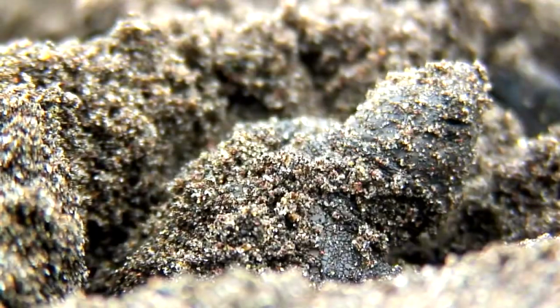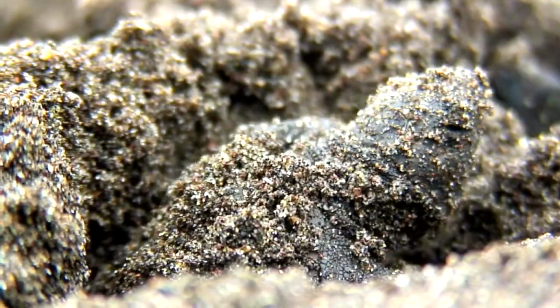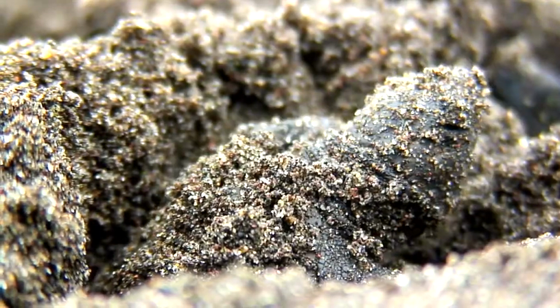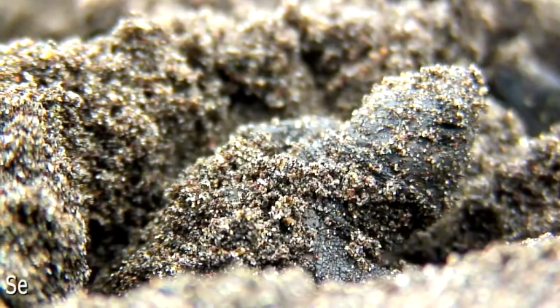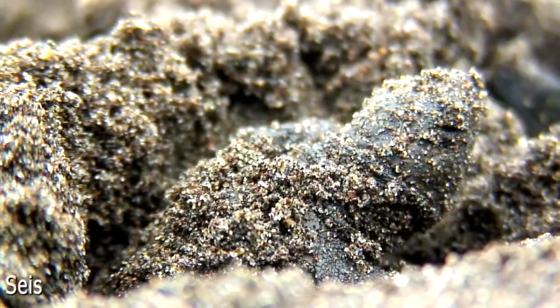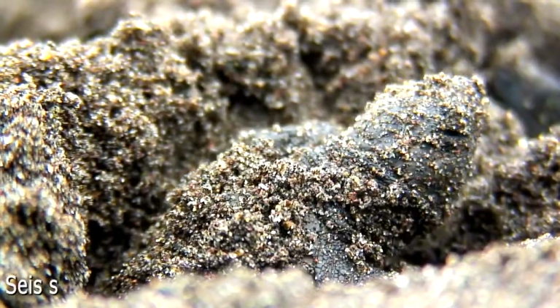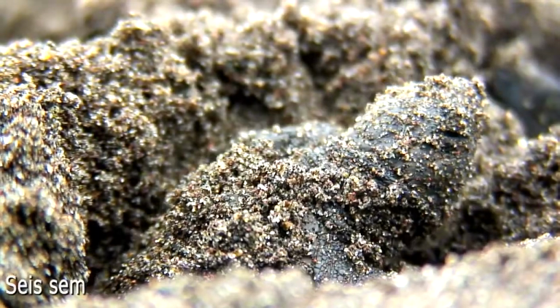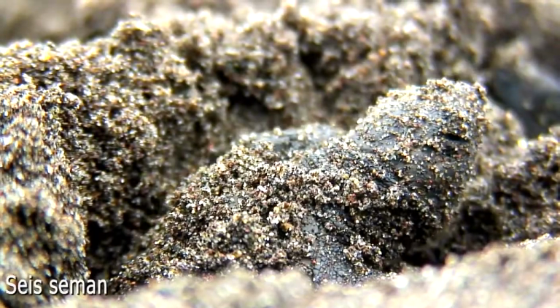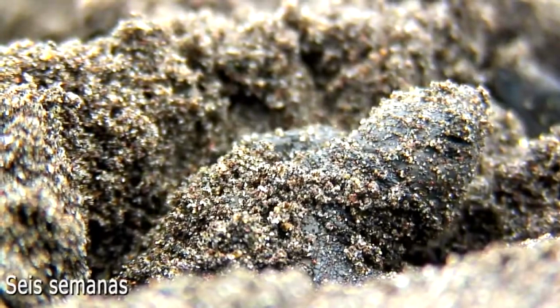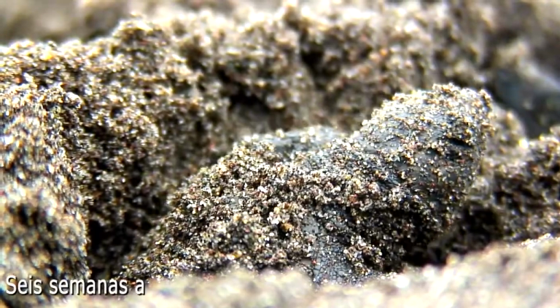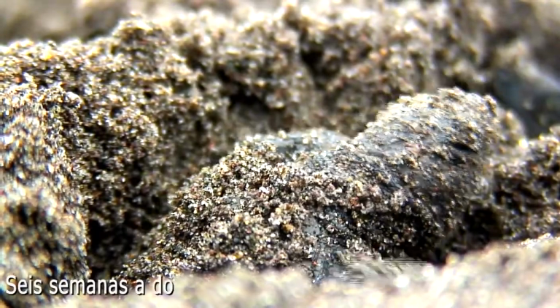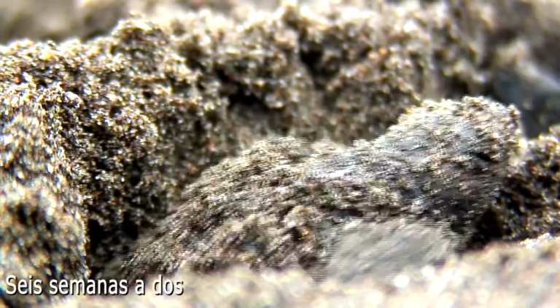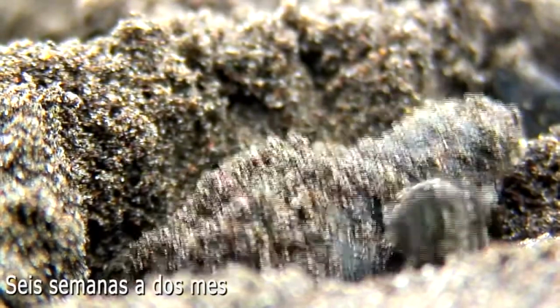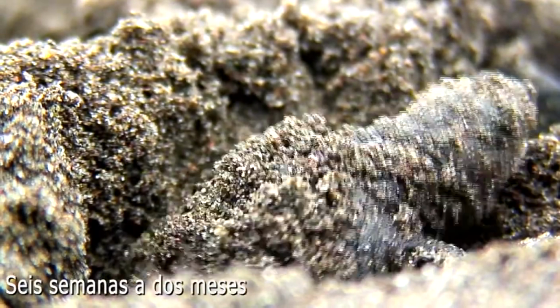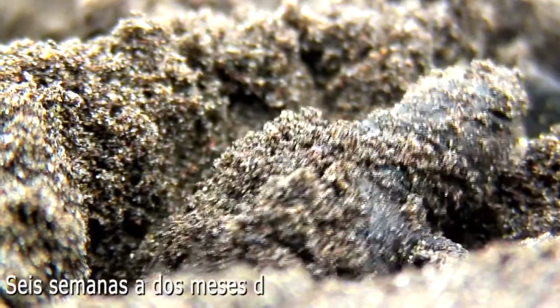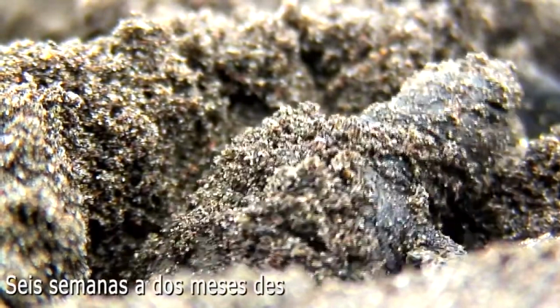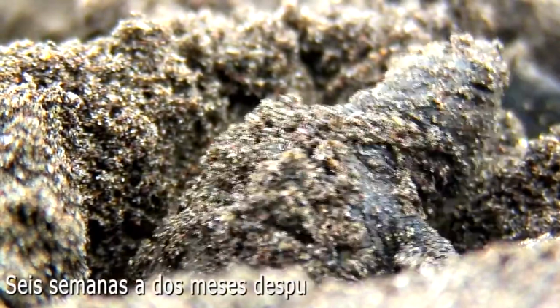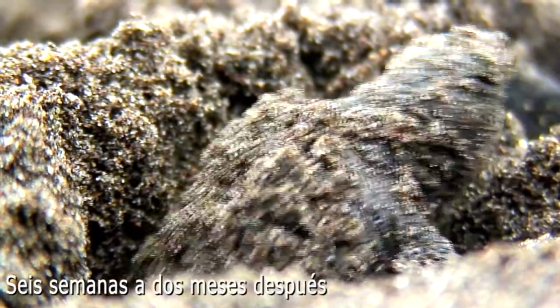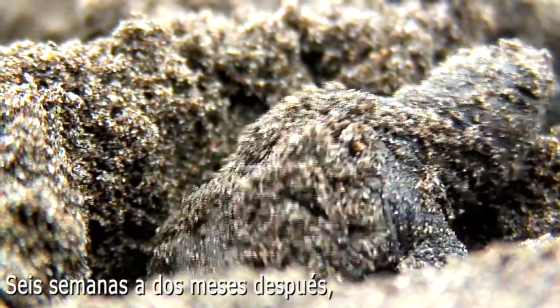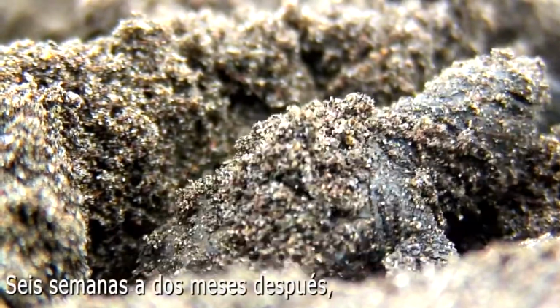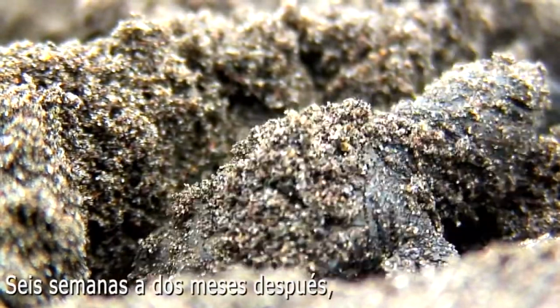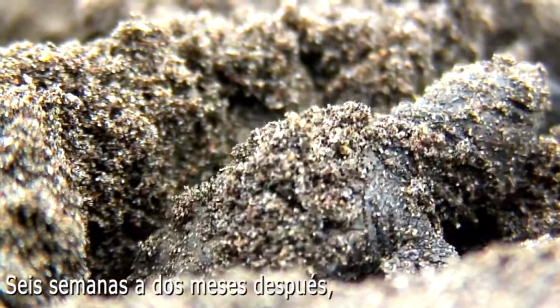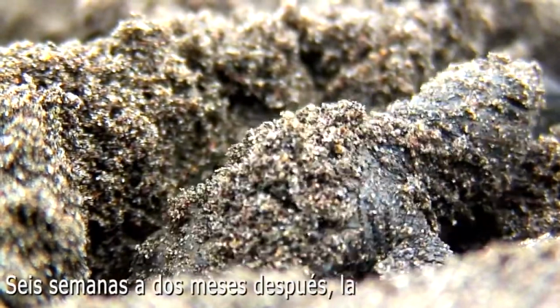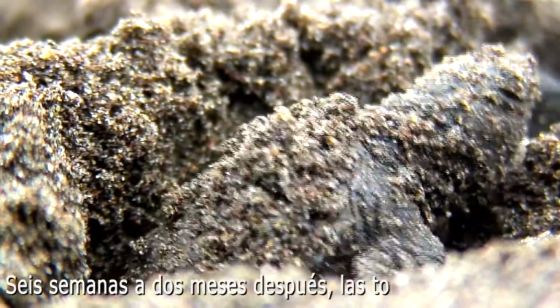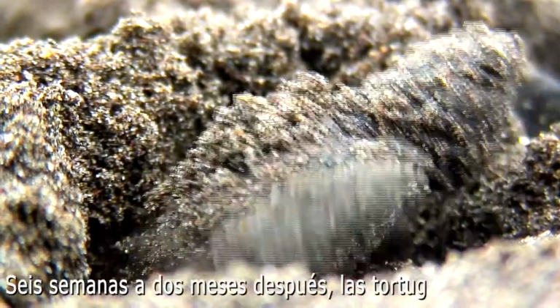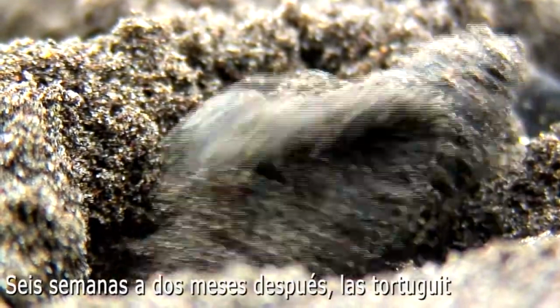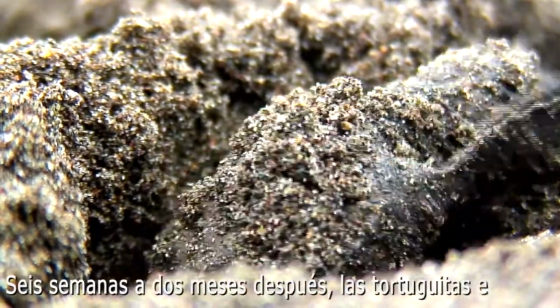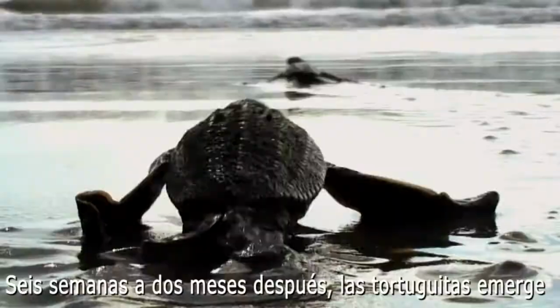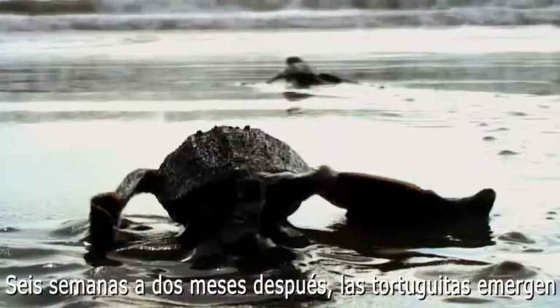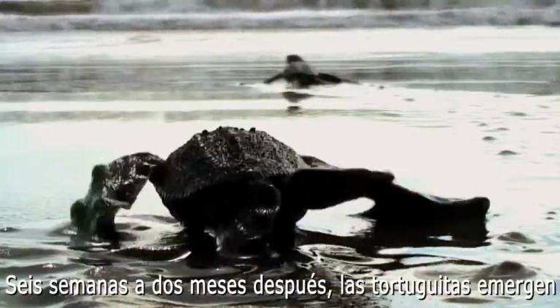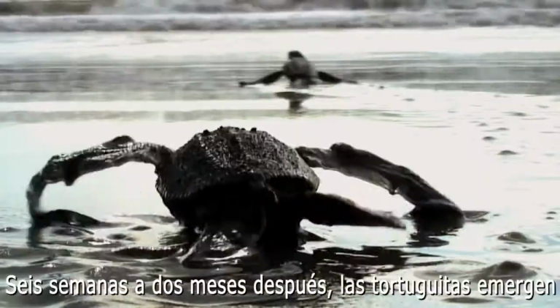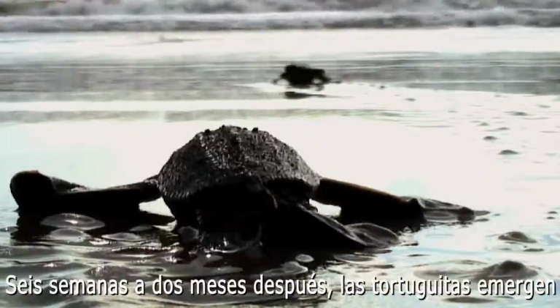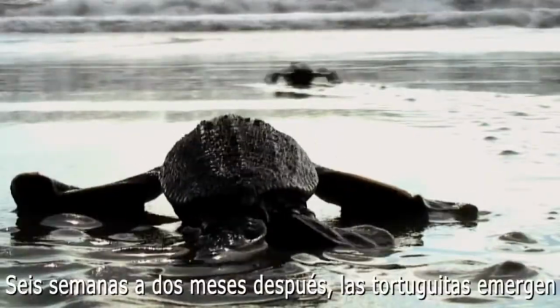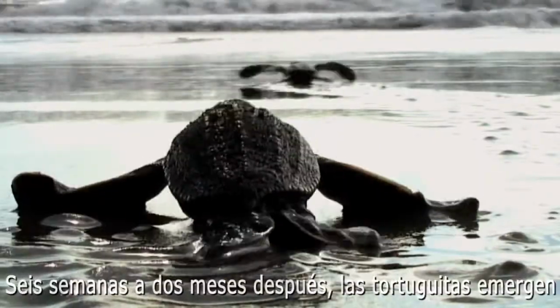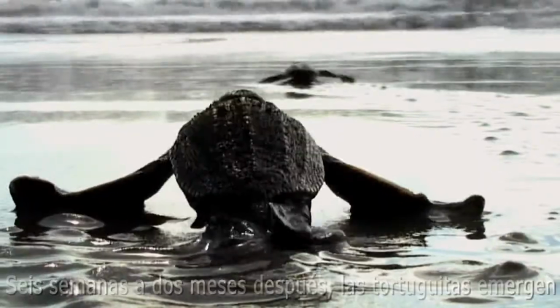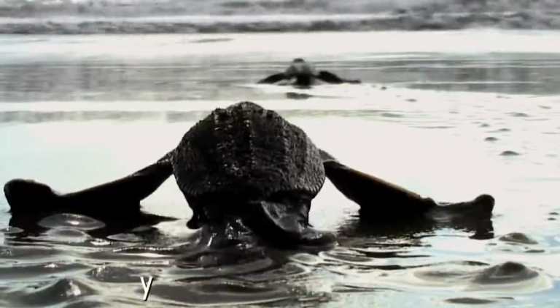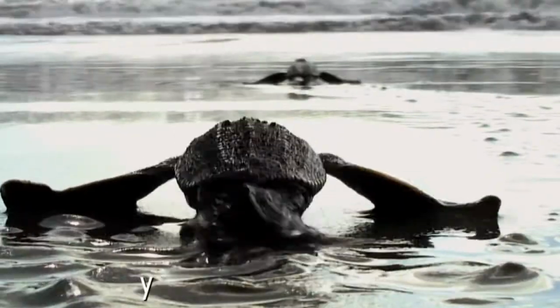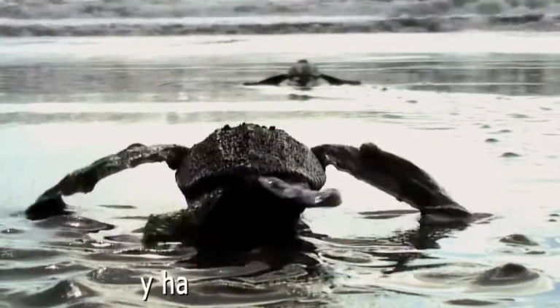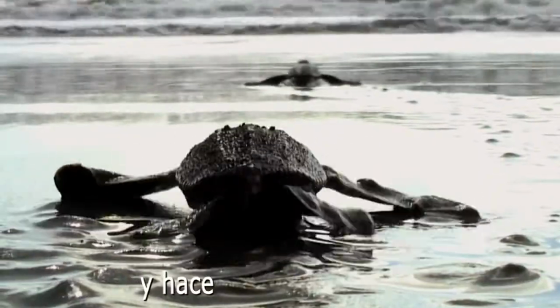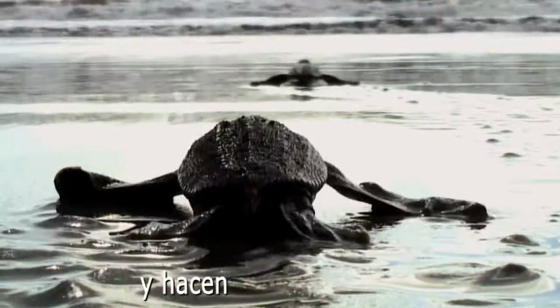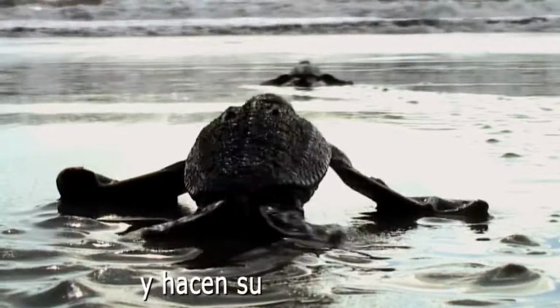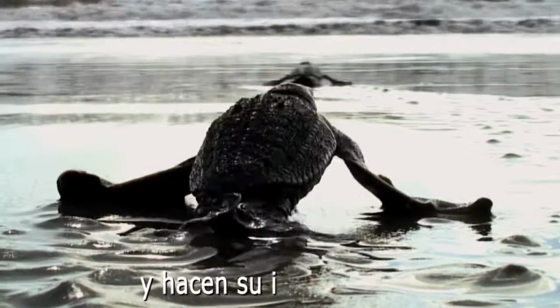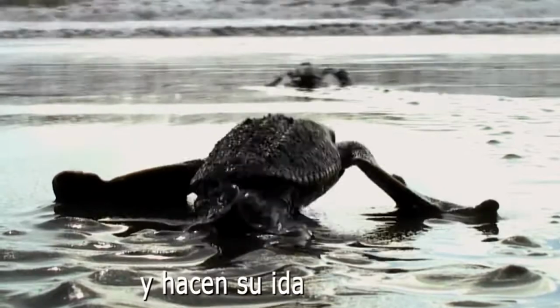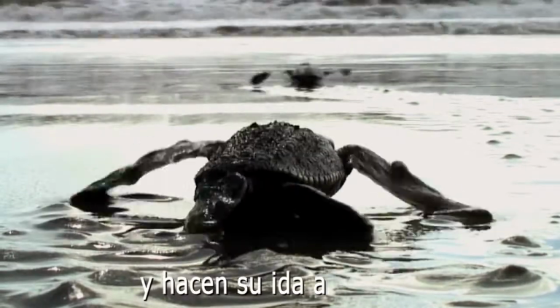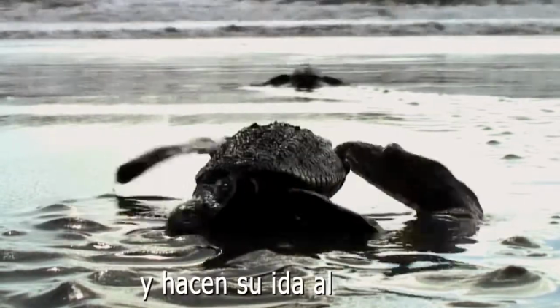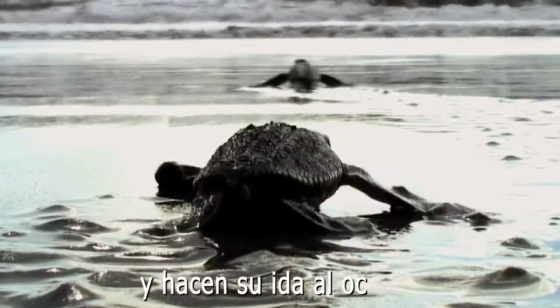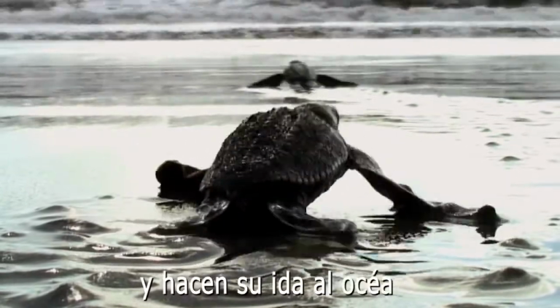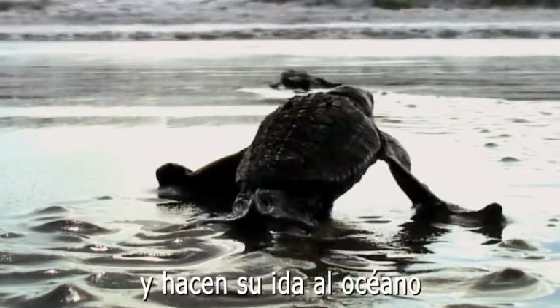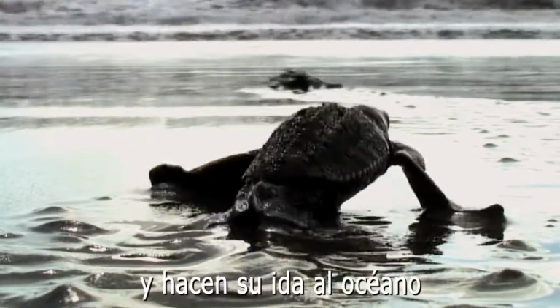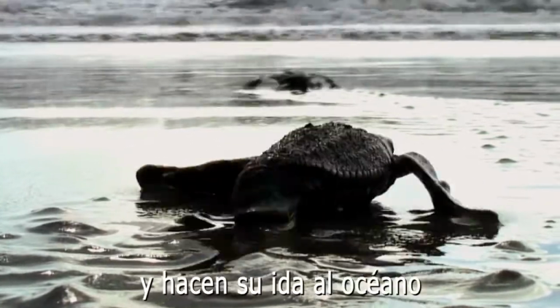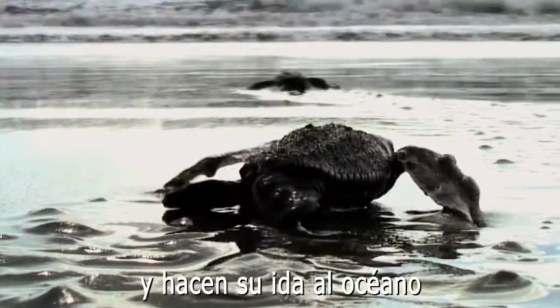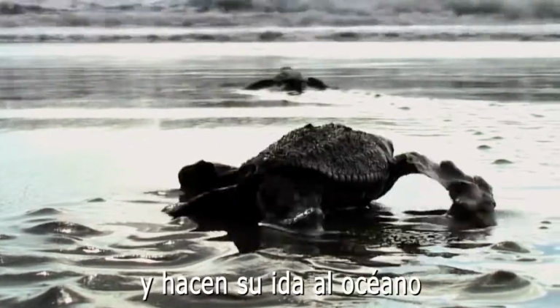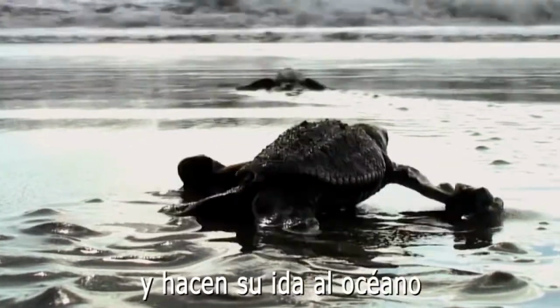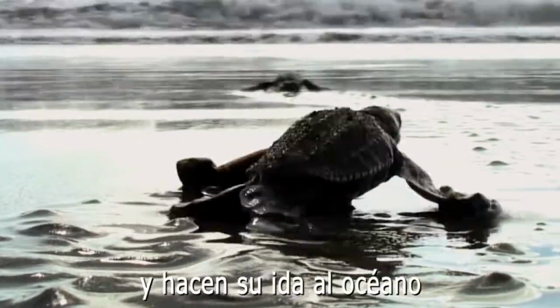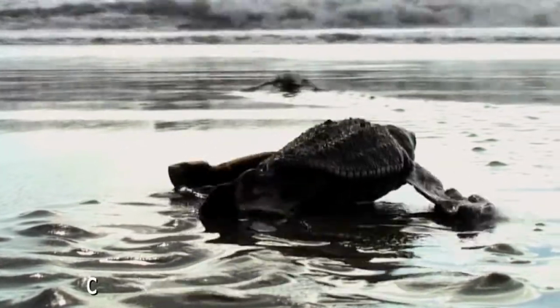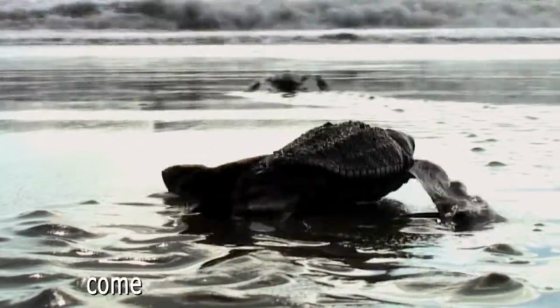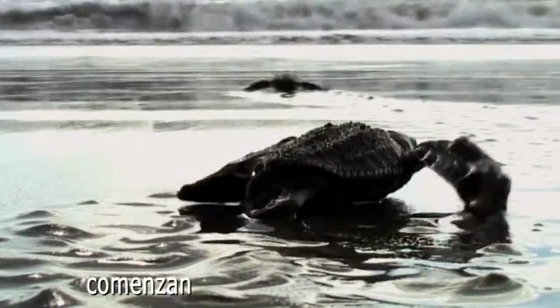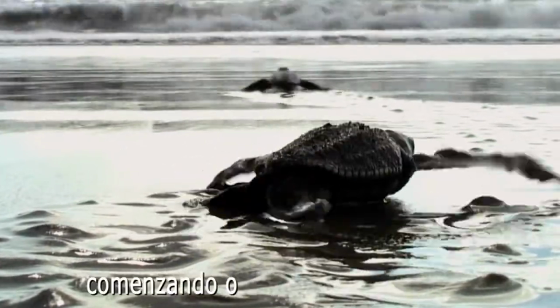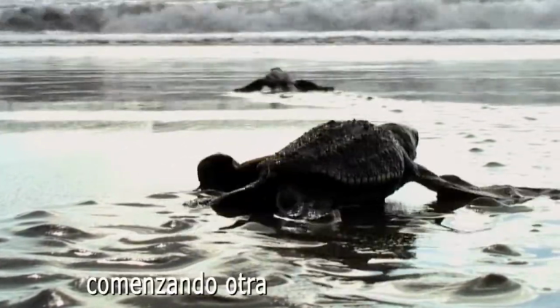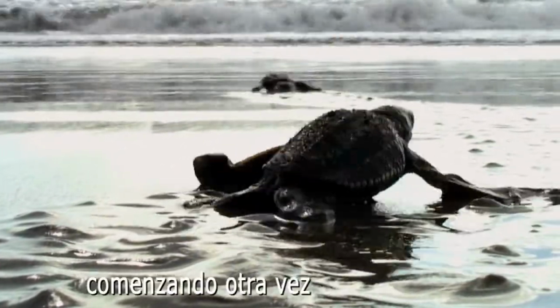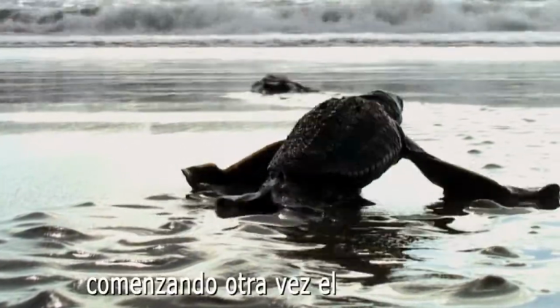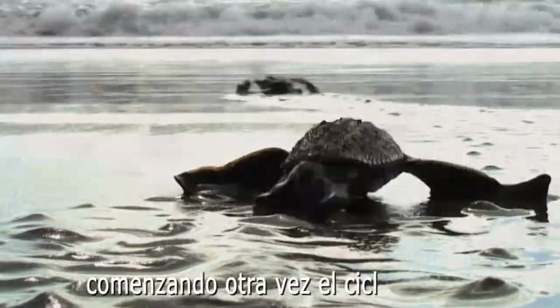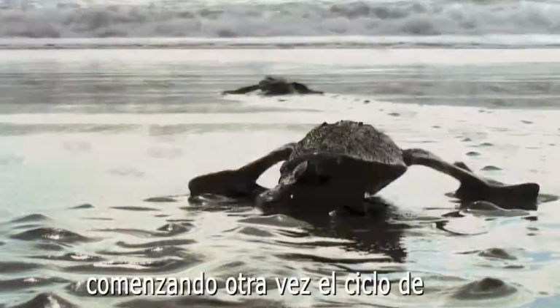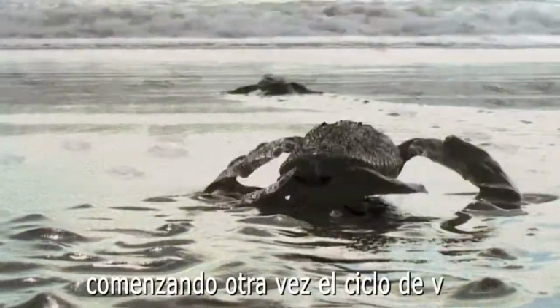Six weeks to two months later, the hatchlings emerge and make their way to the sea, starting the cycle again.